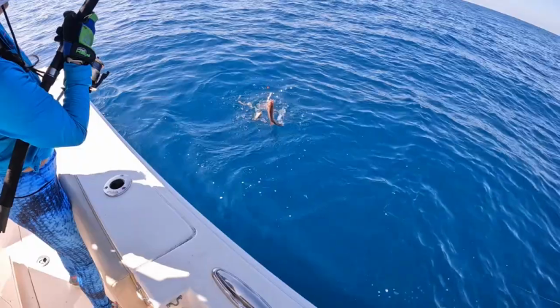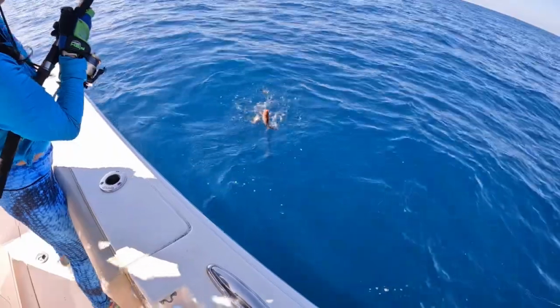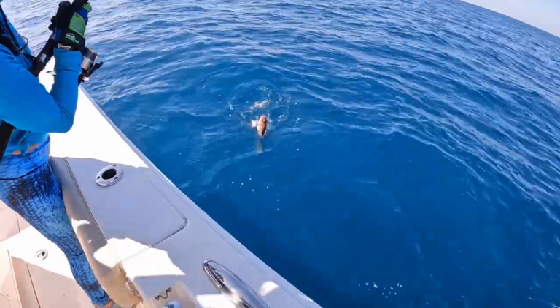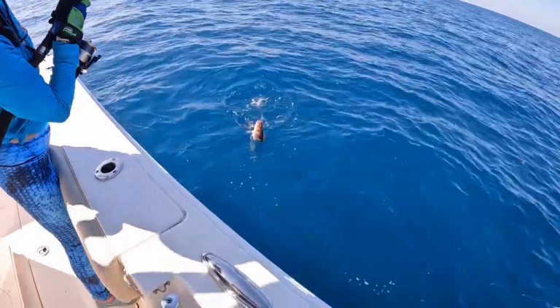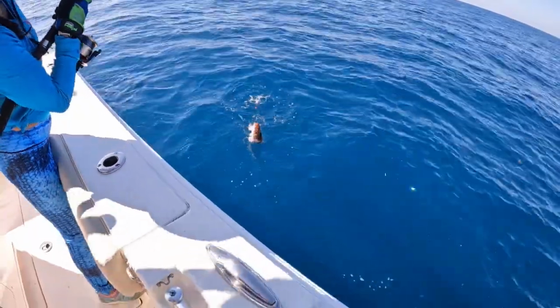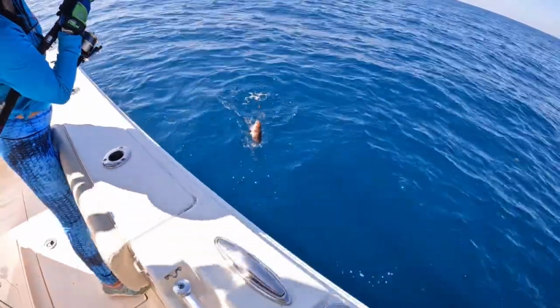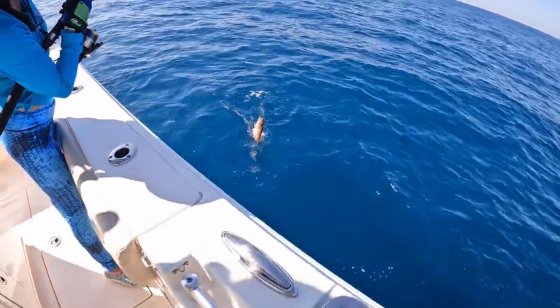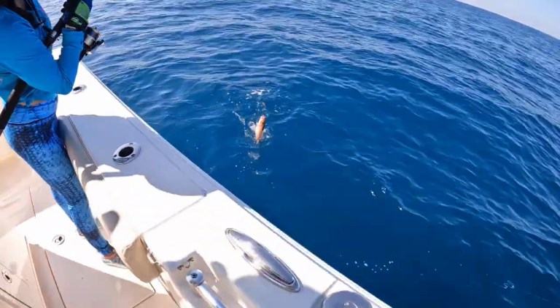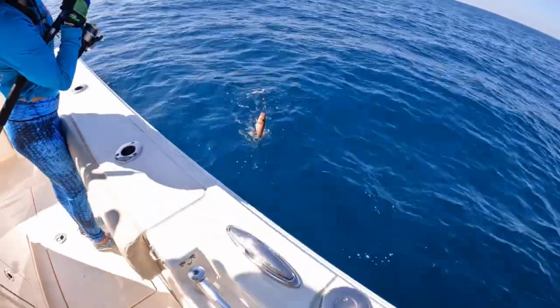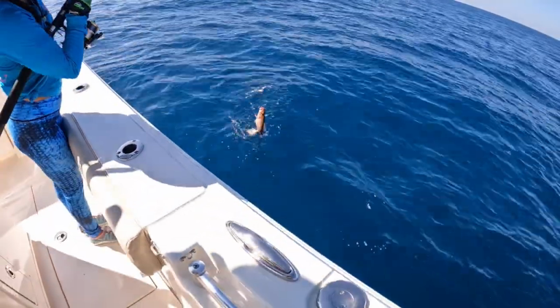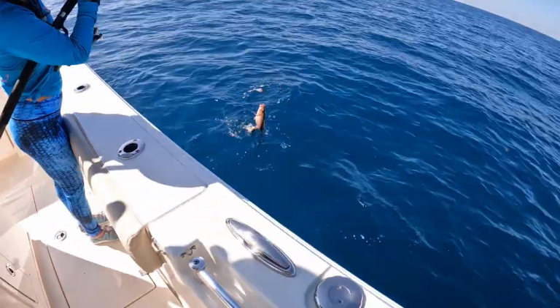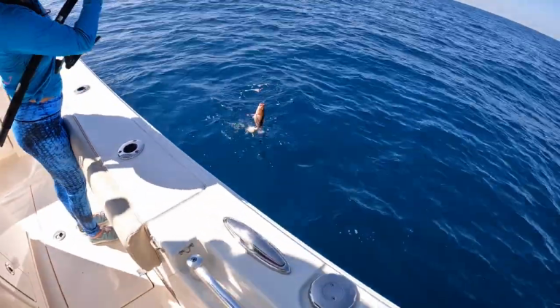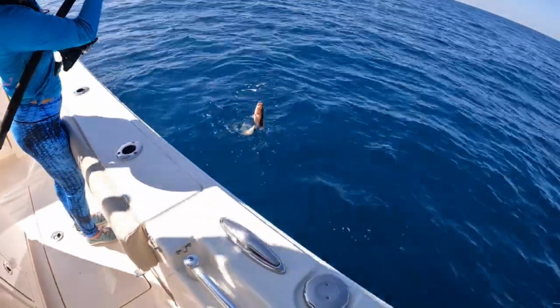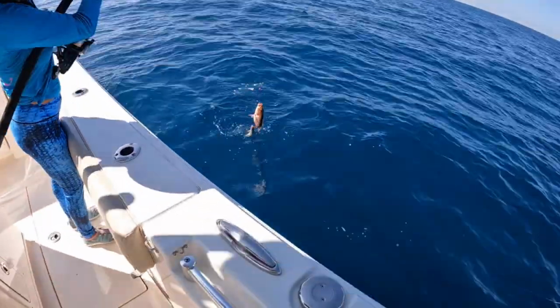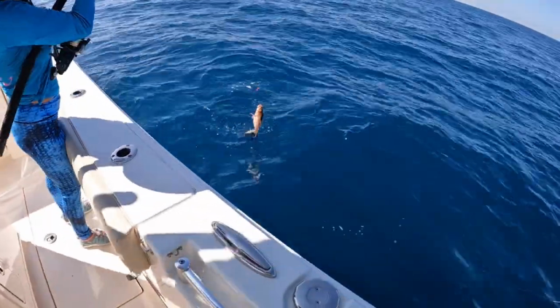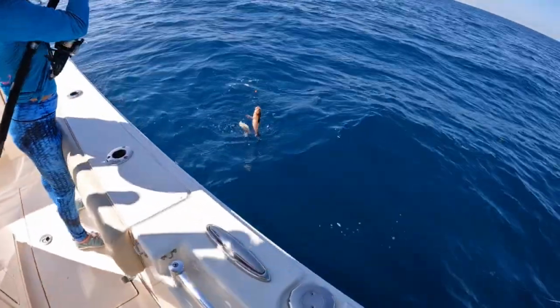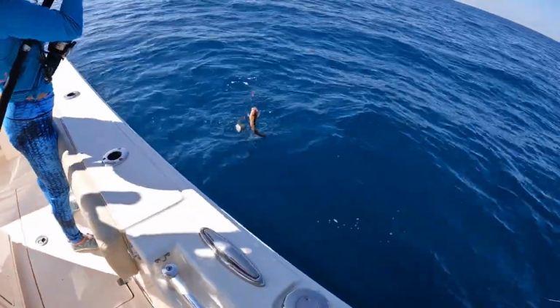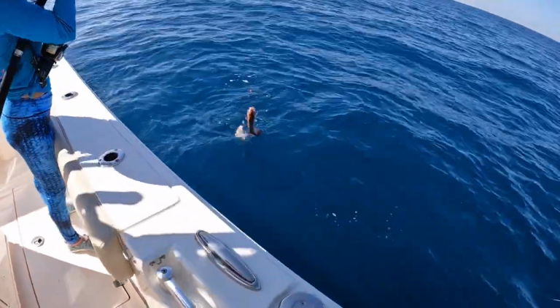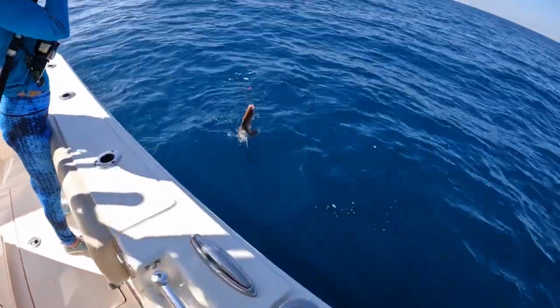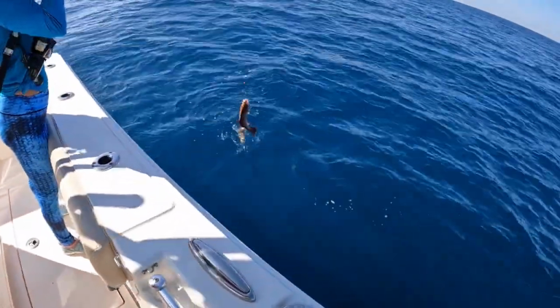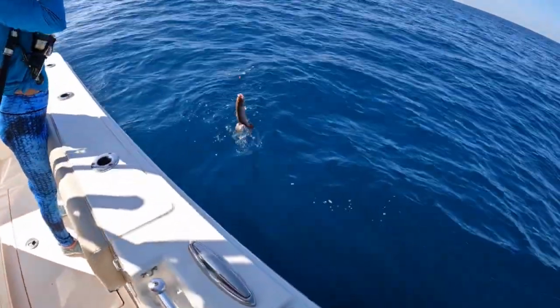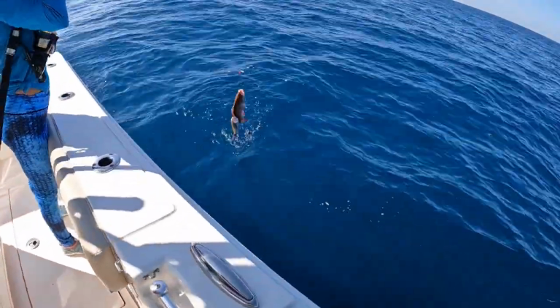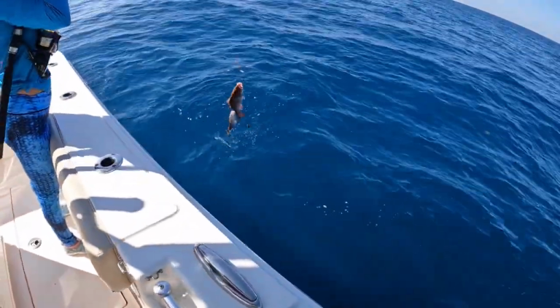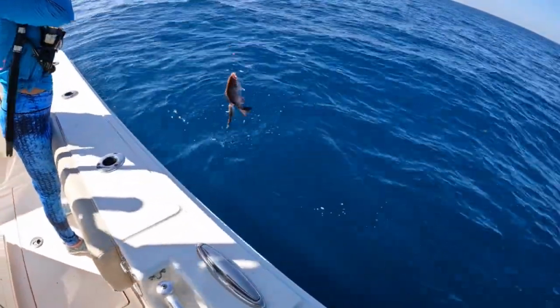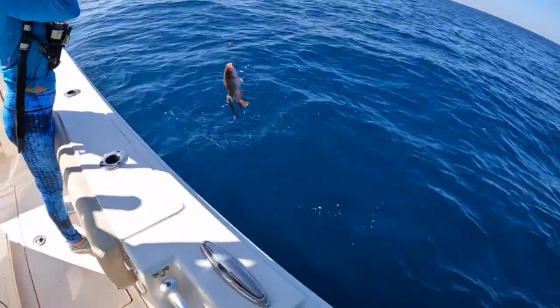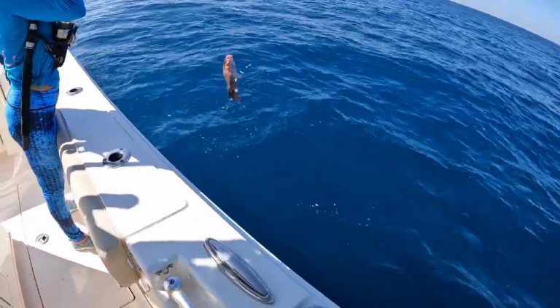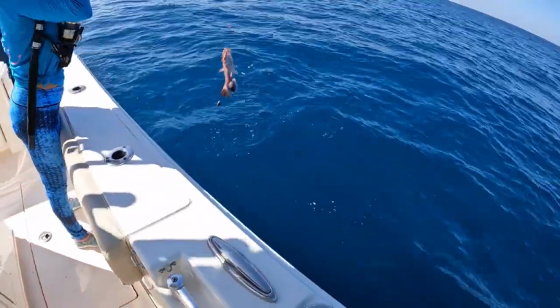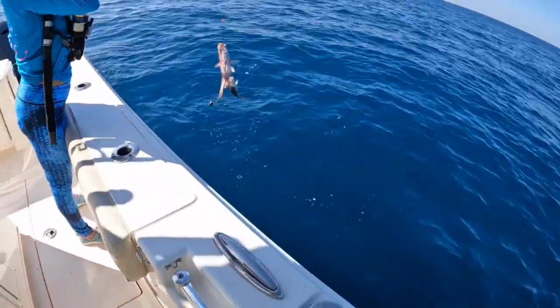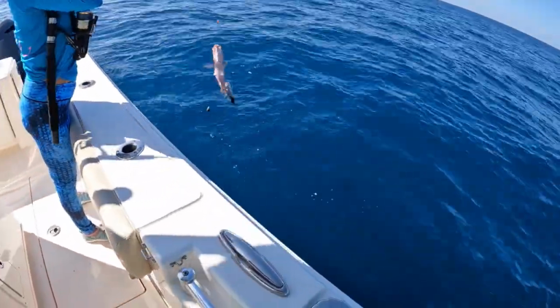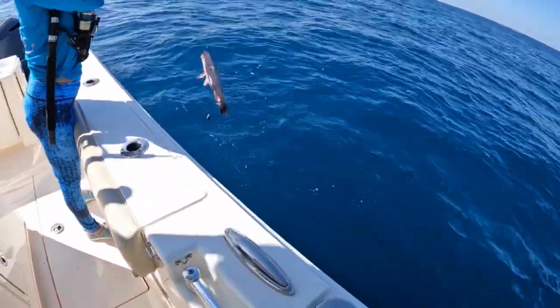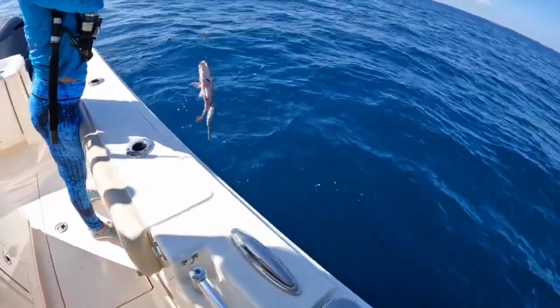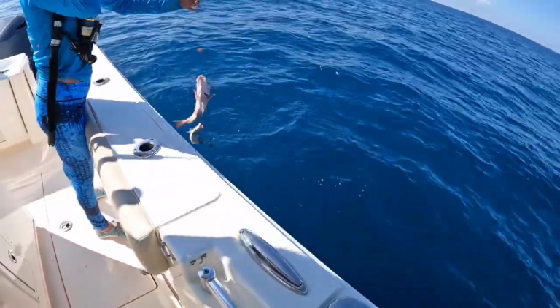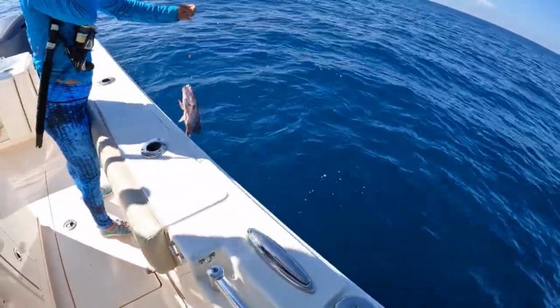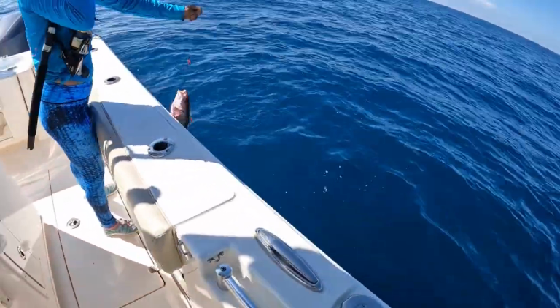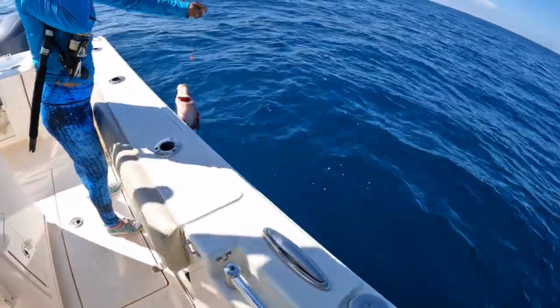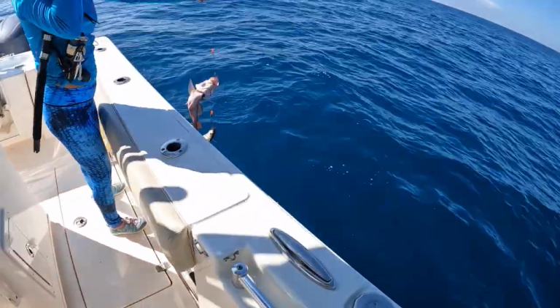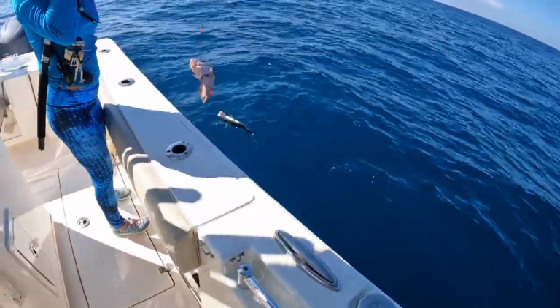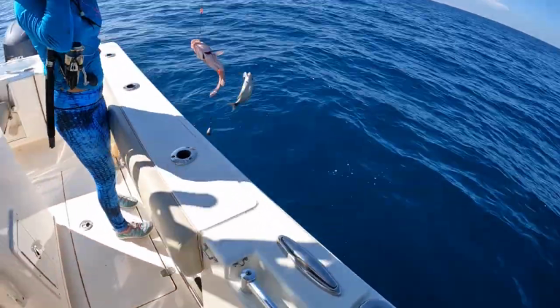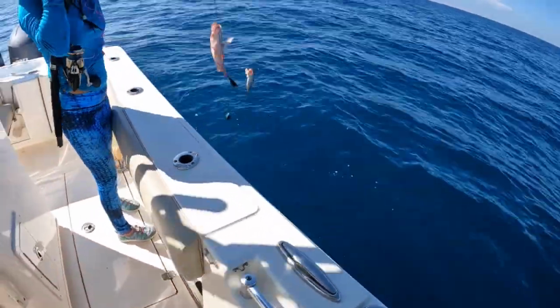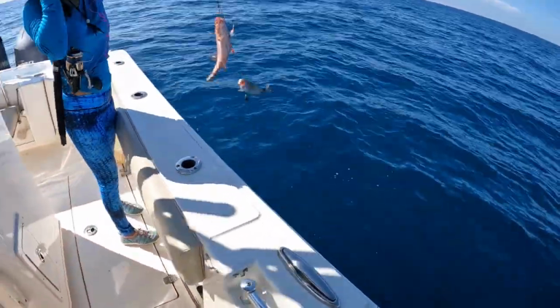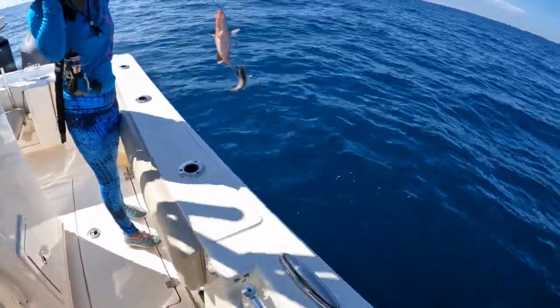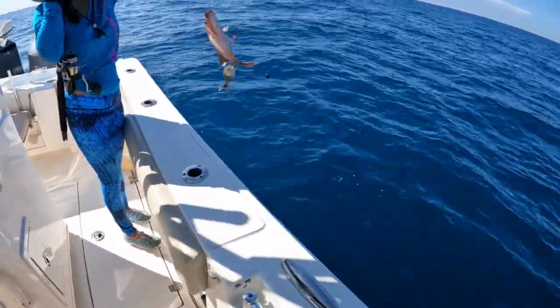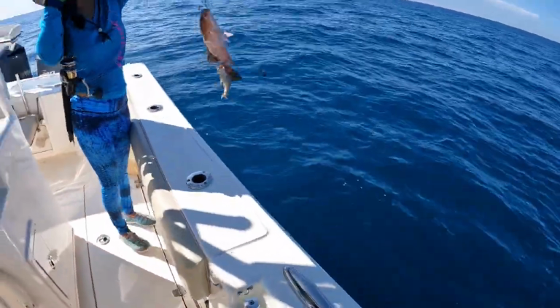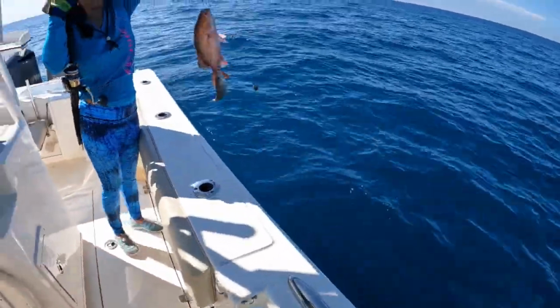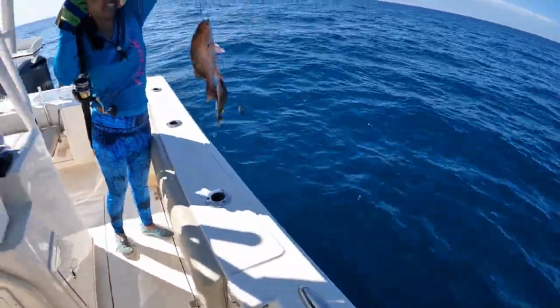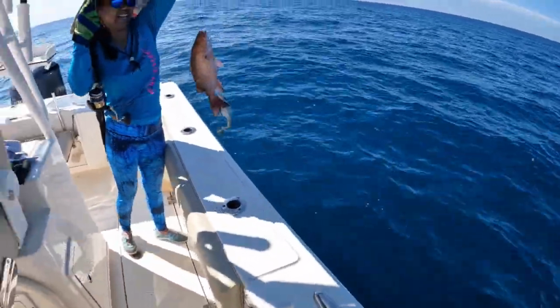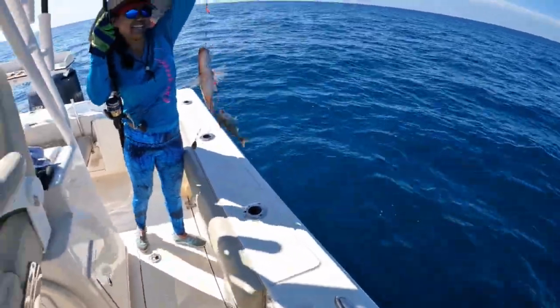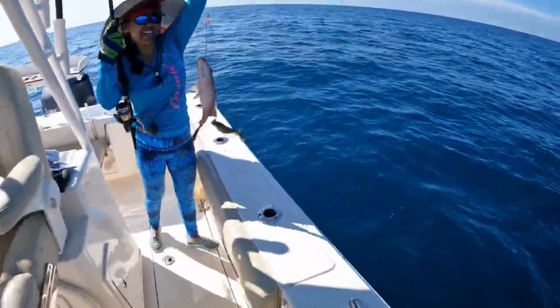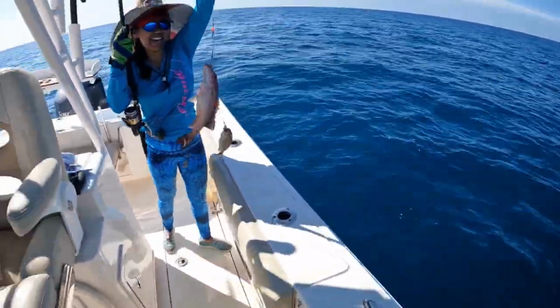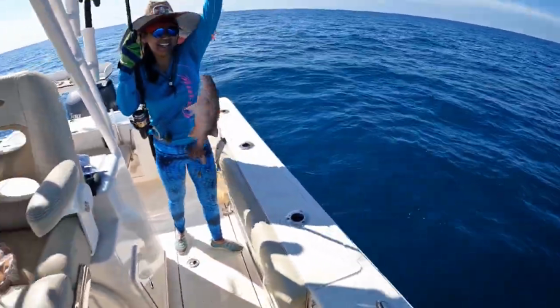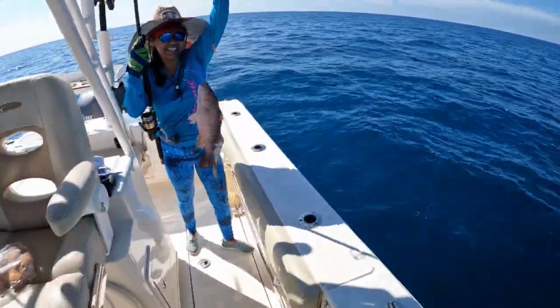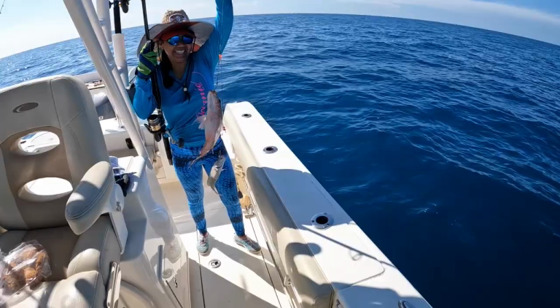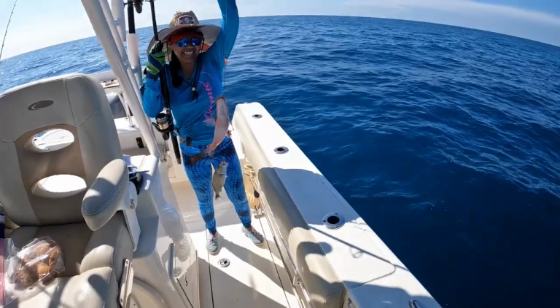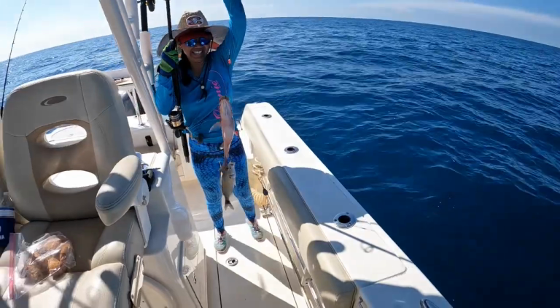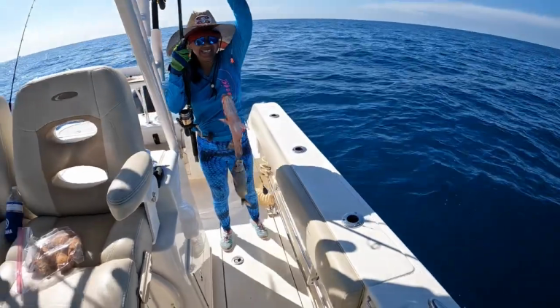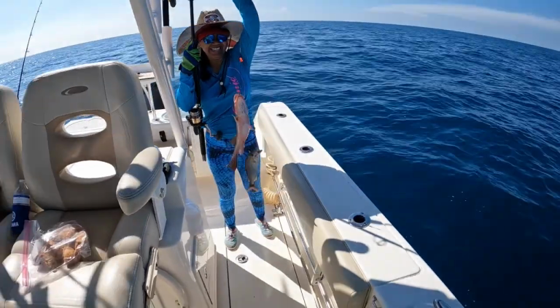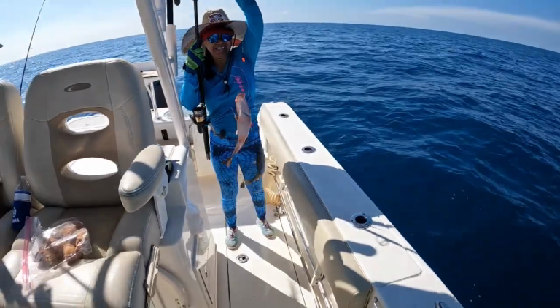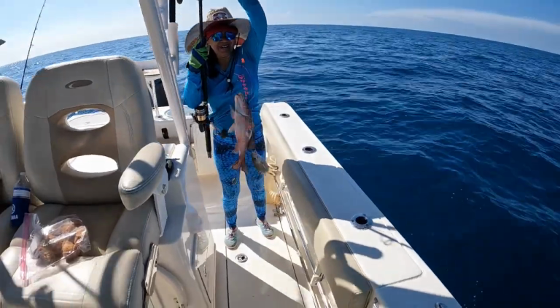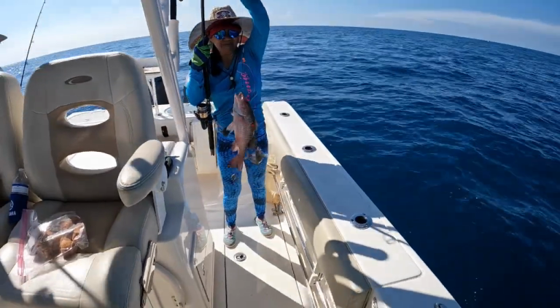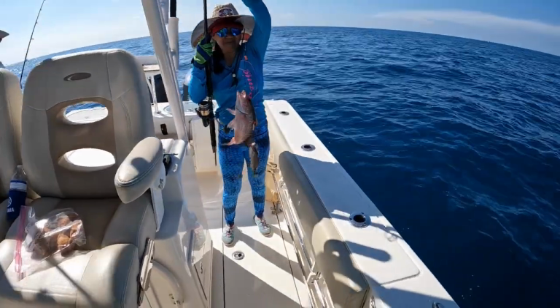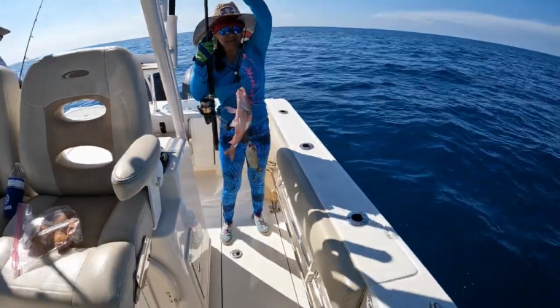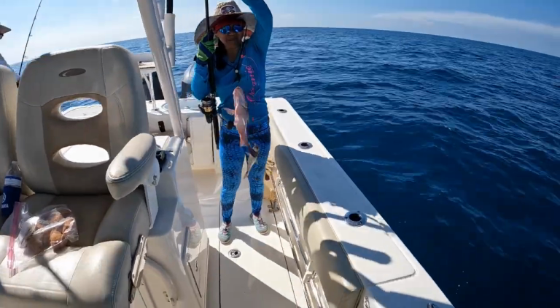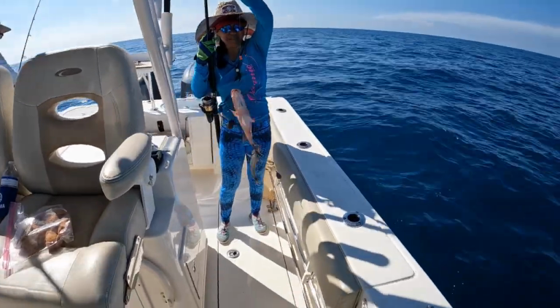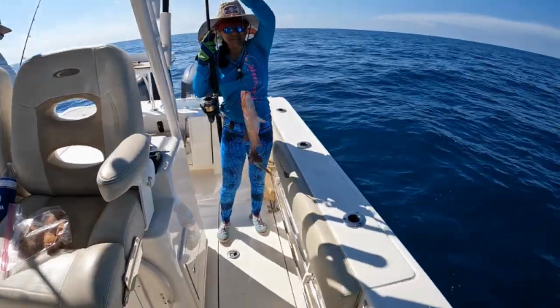Nice snapper and a grunt! Damn, look at that guys, beautiful!